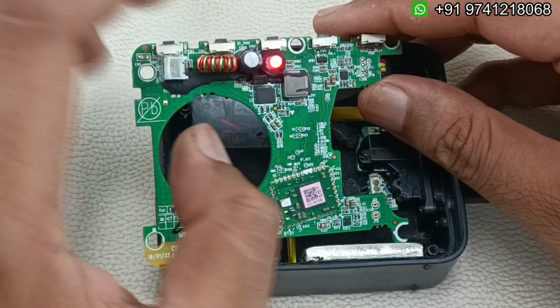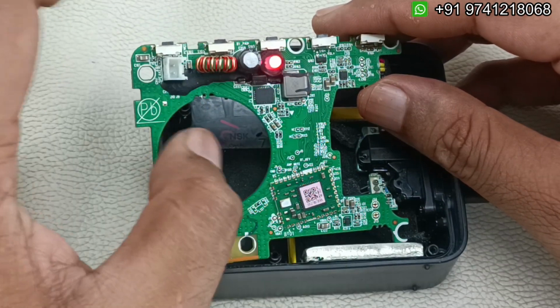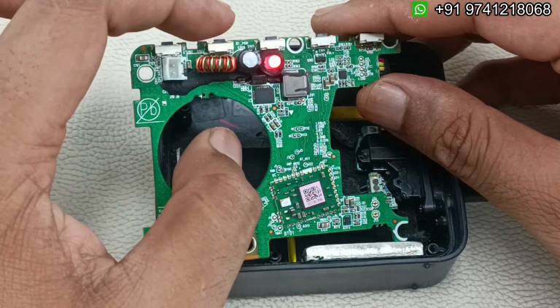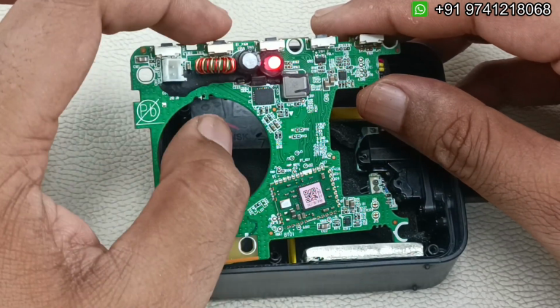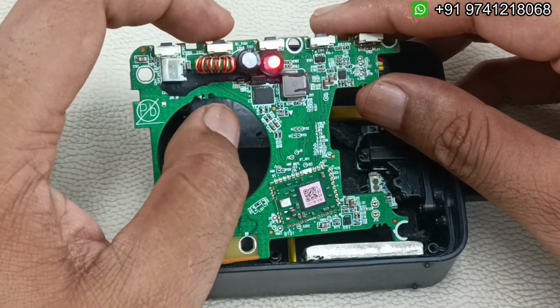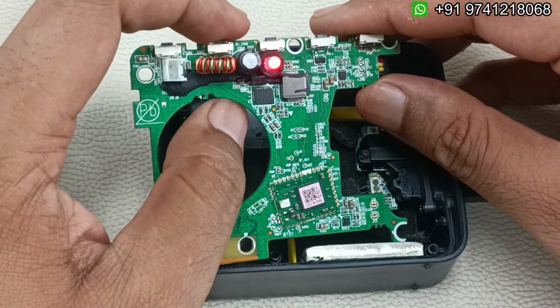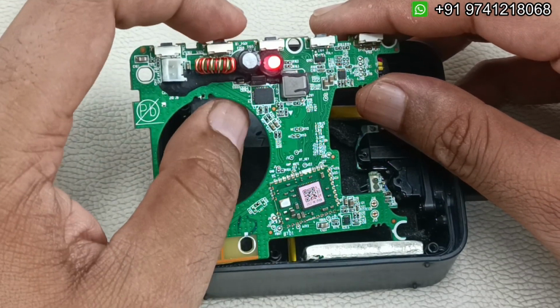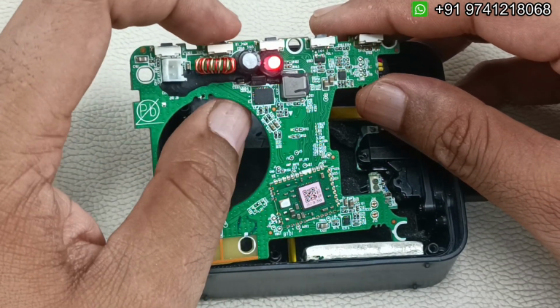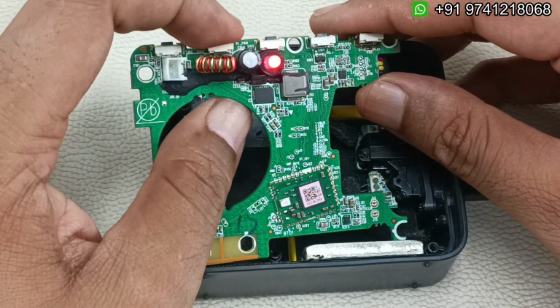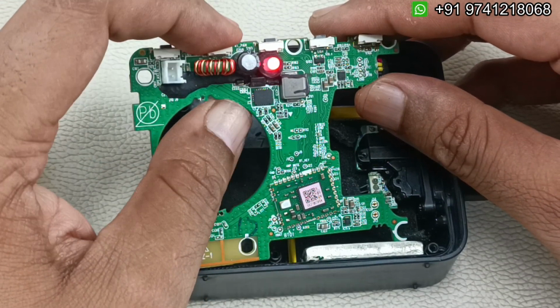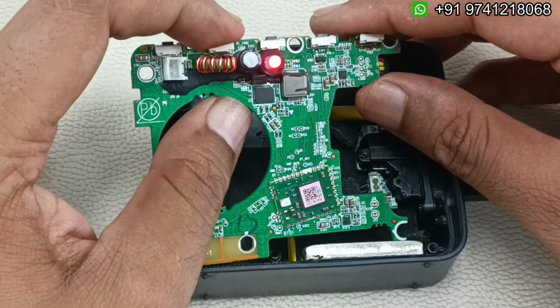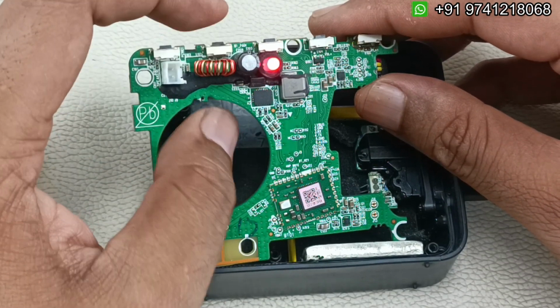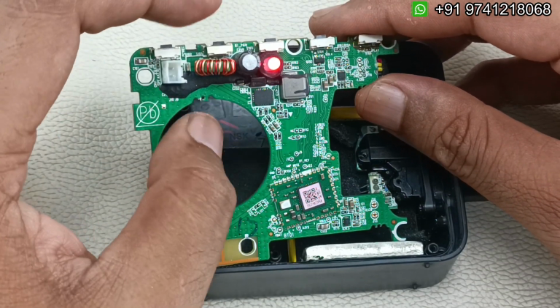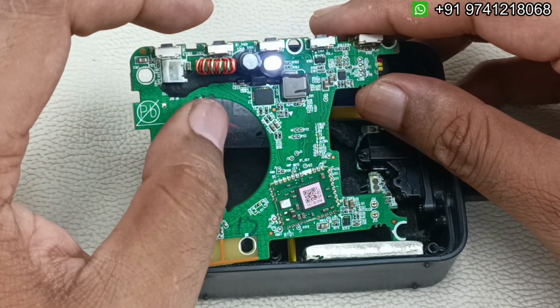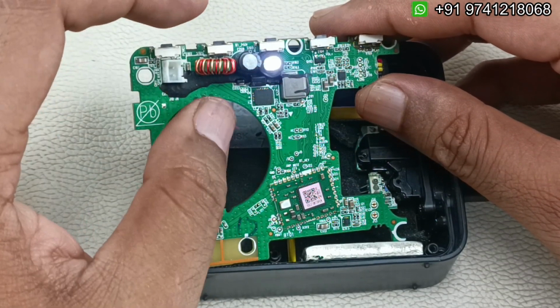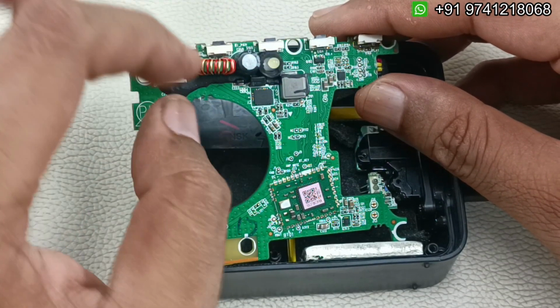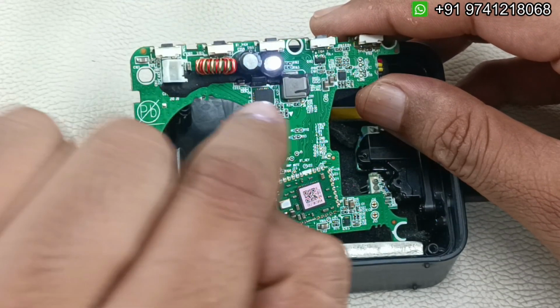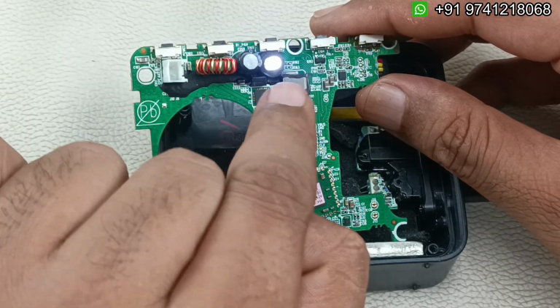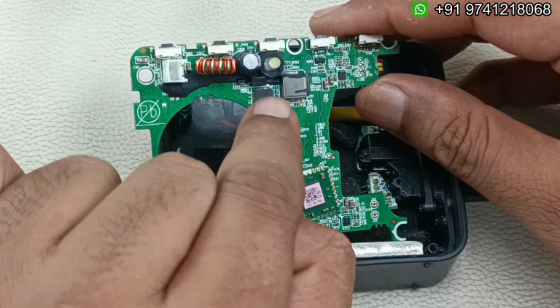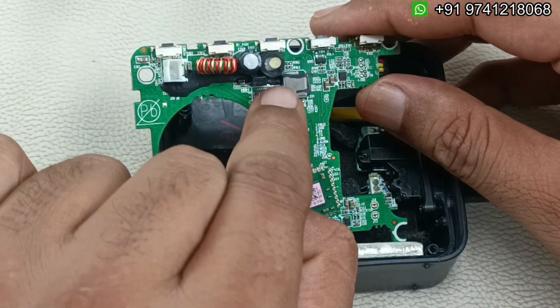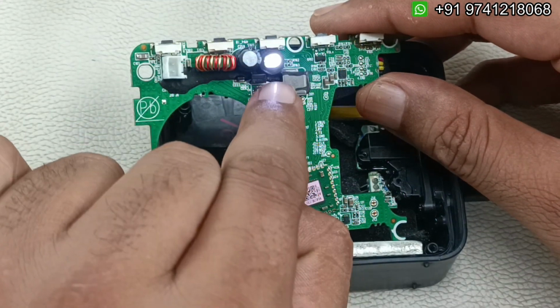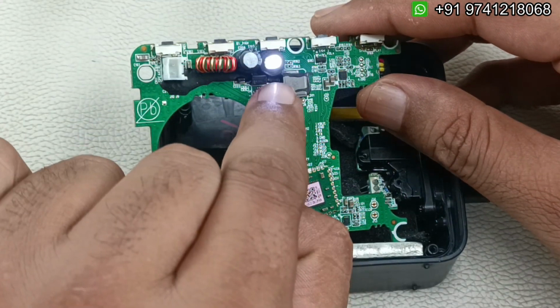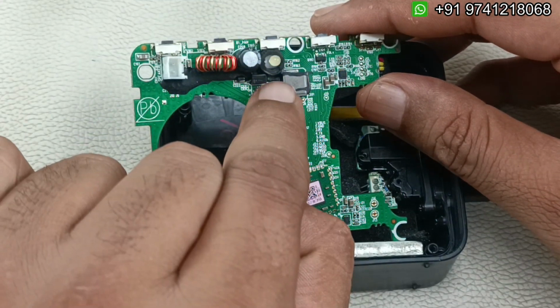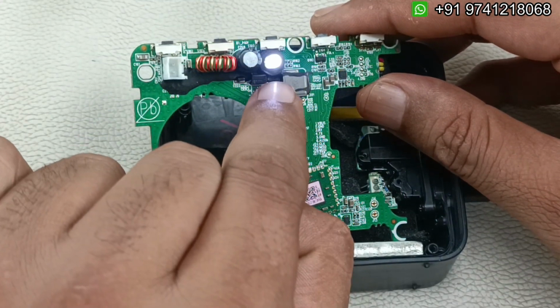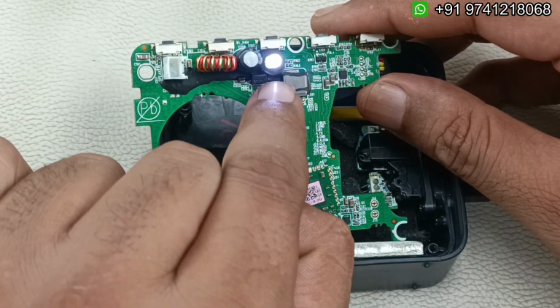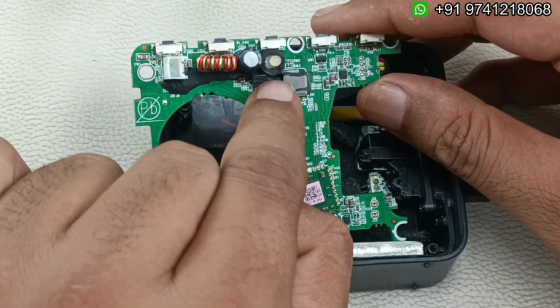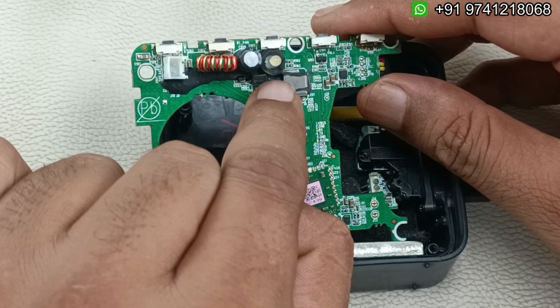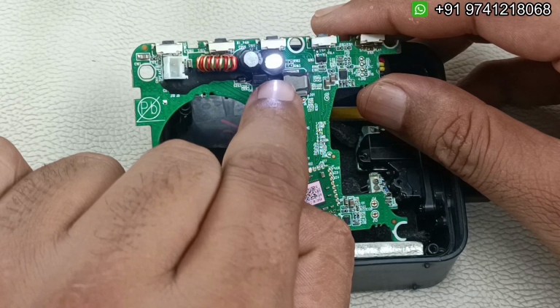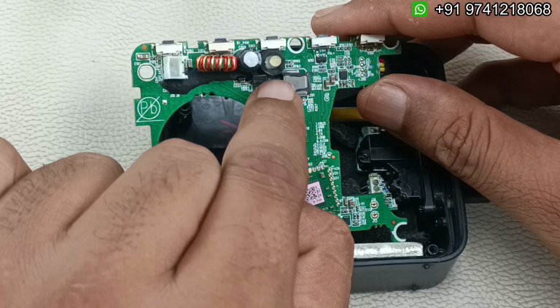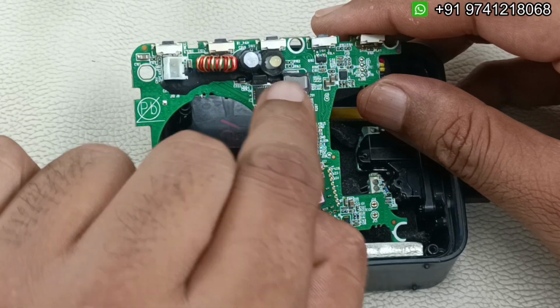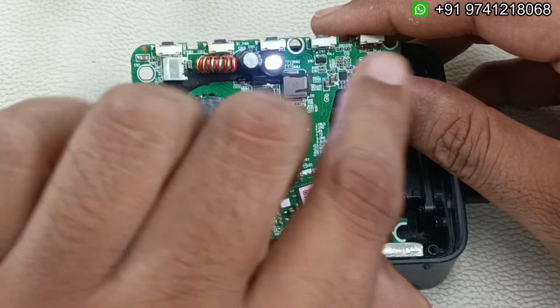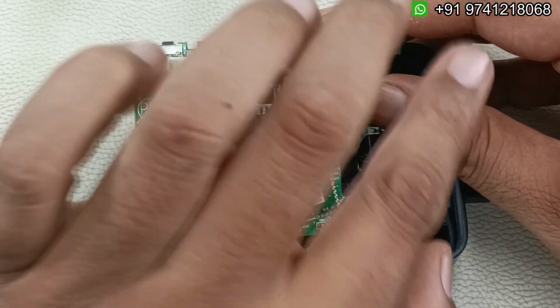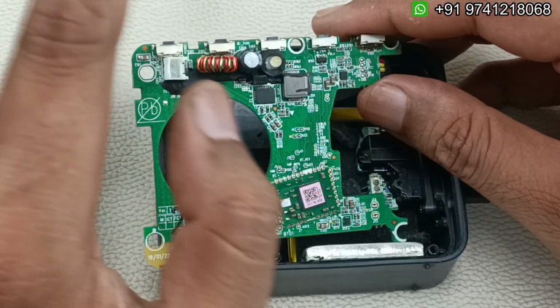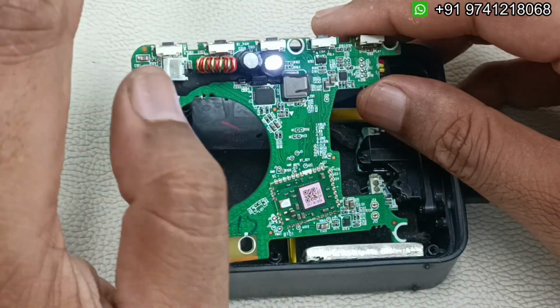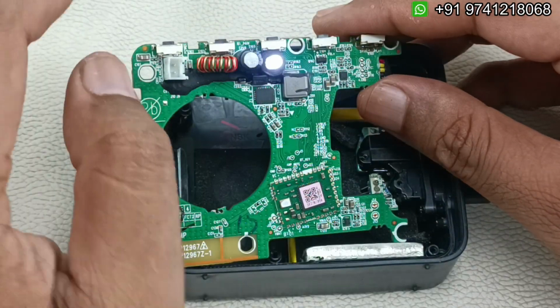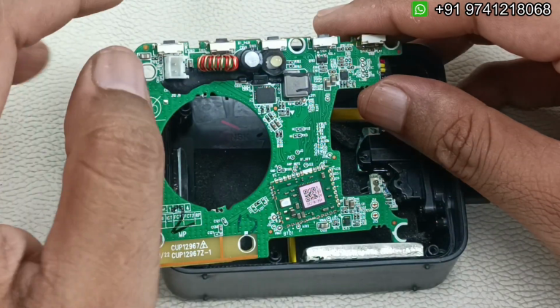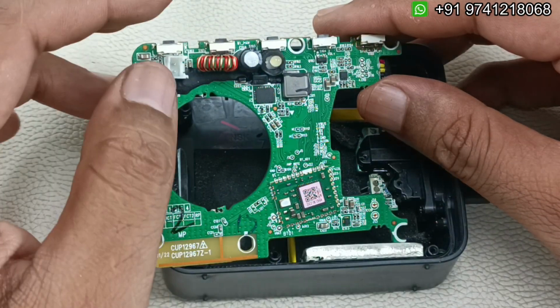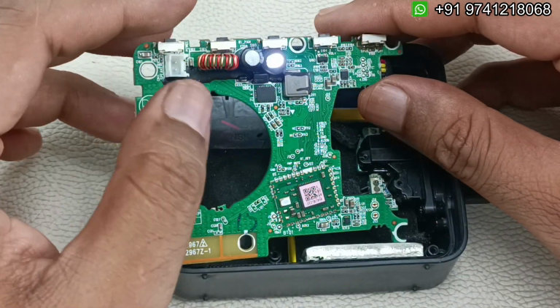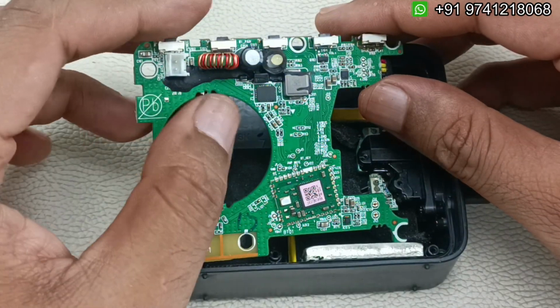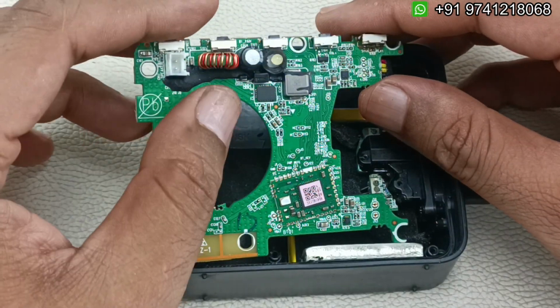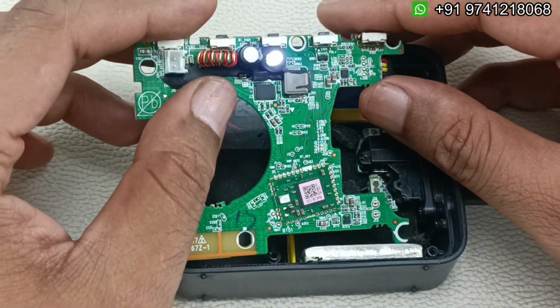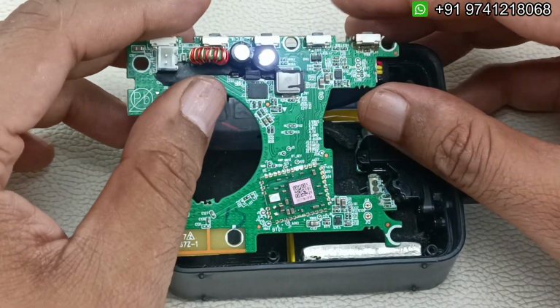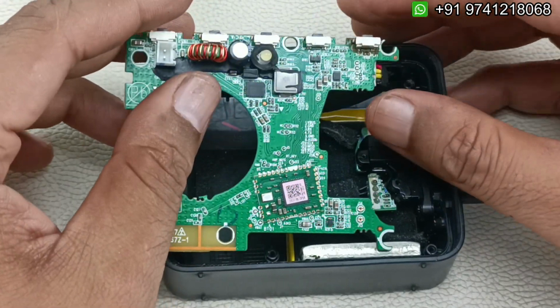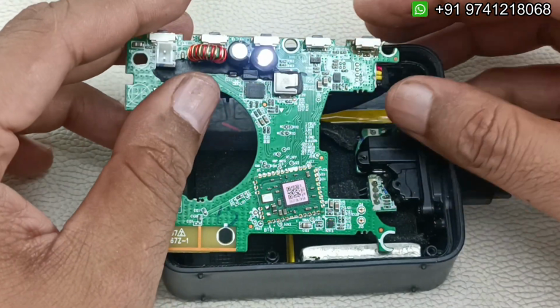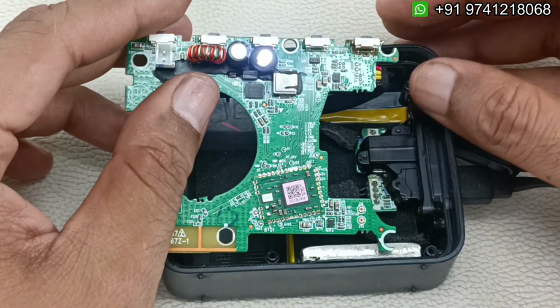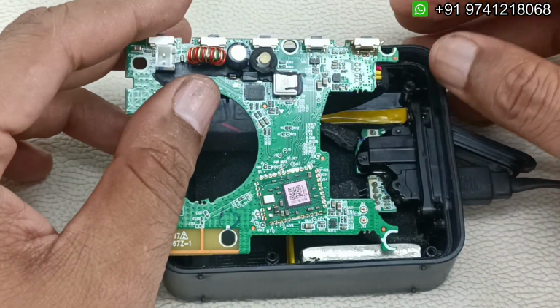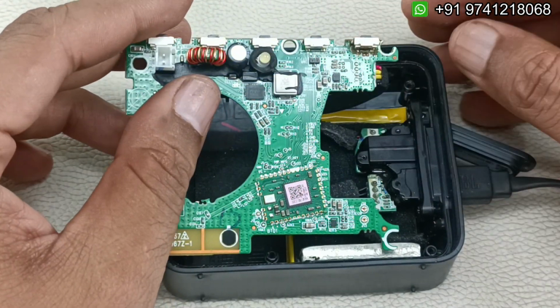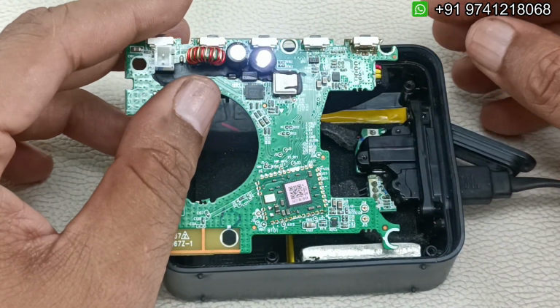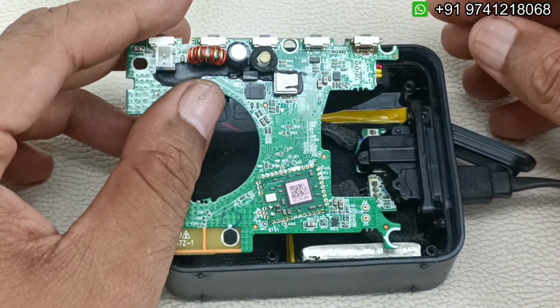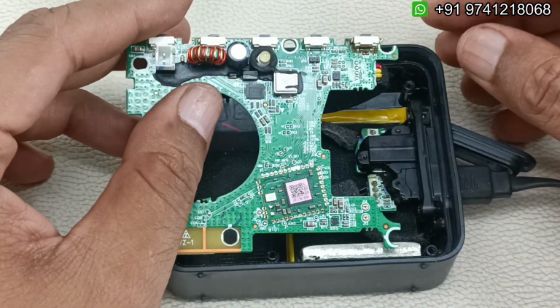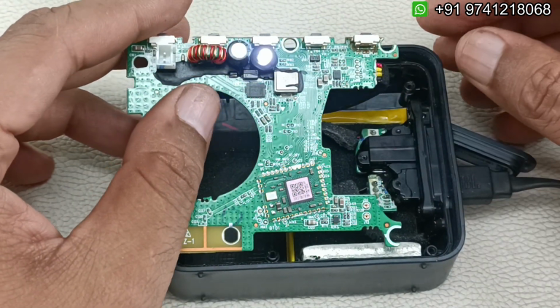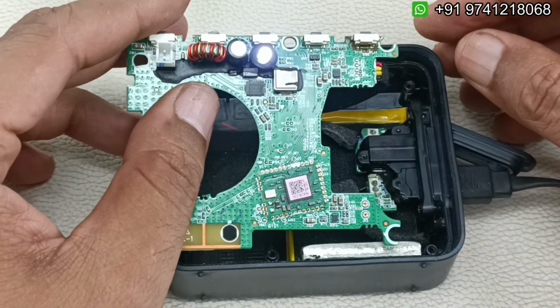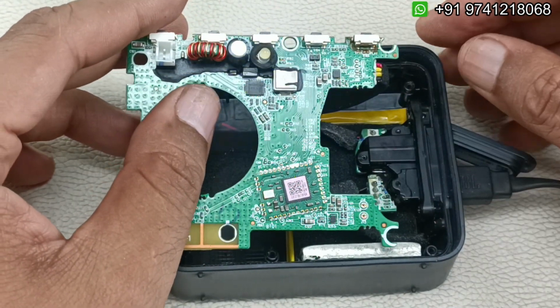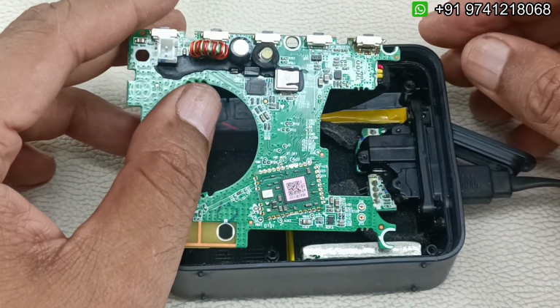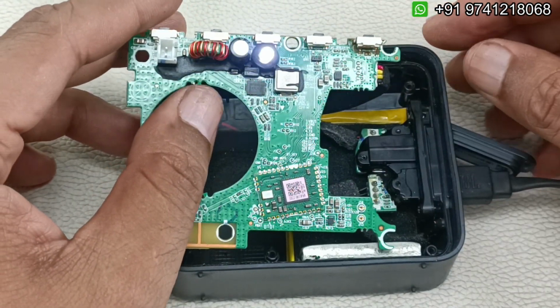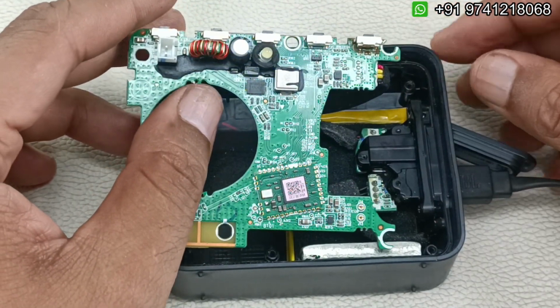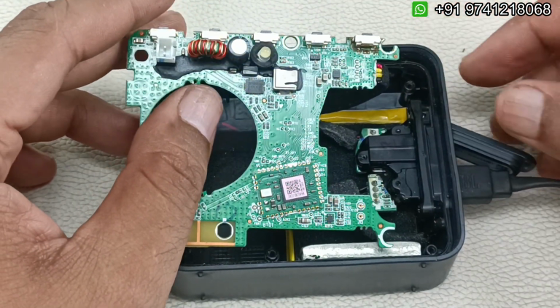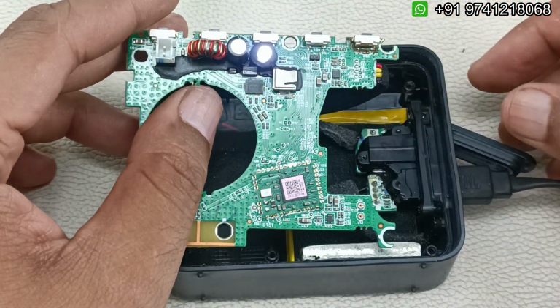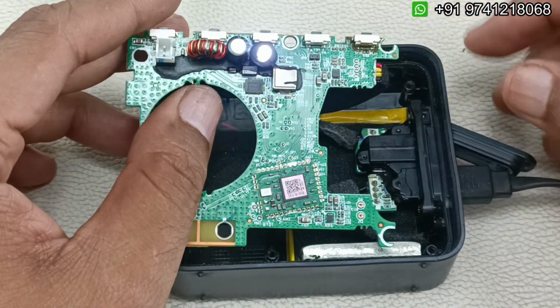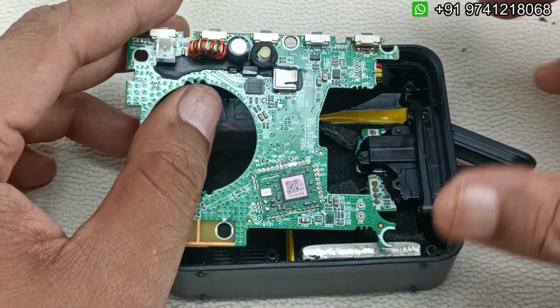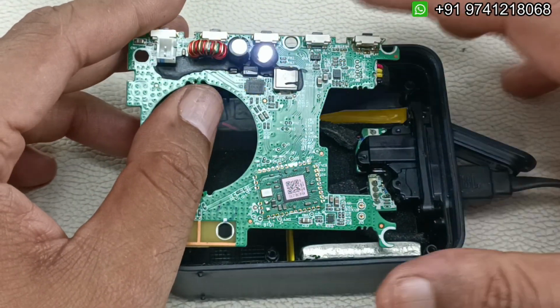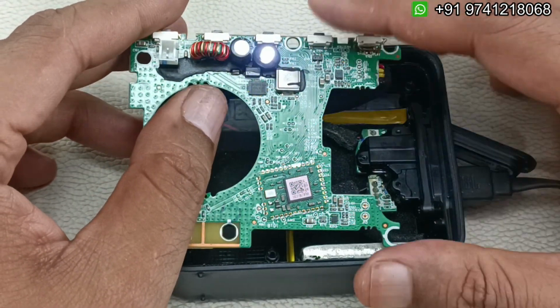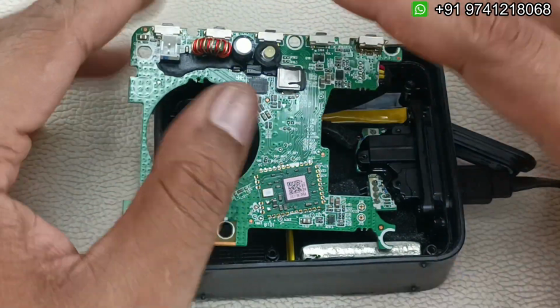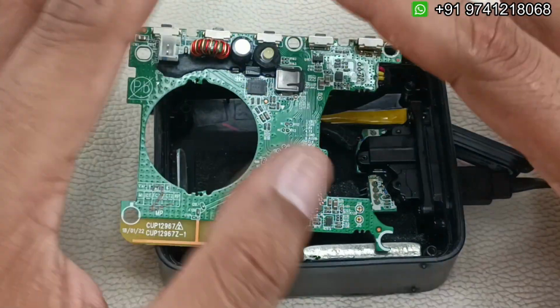If I press the Bluetooth button, it is now in pairing mode. Everything is perfect. Now I'm going to pack this and test it.